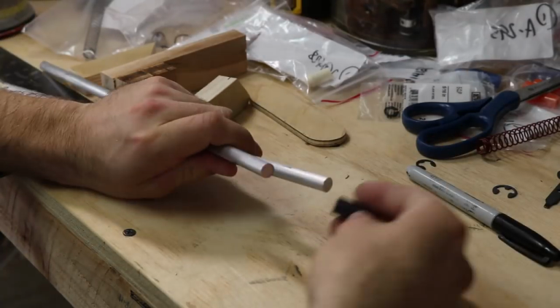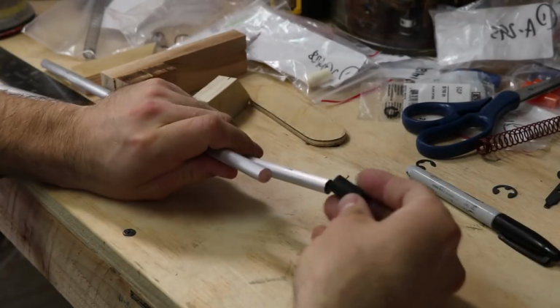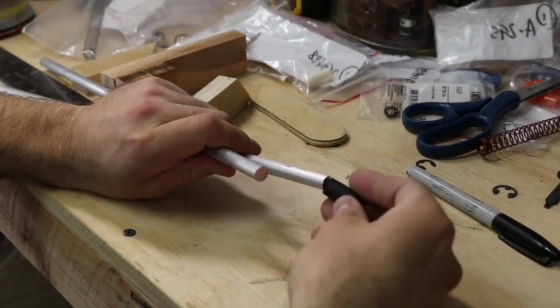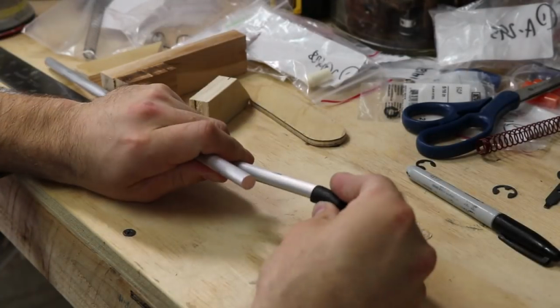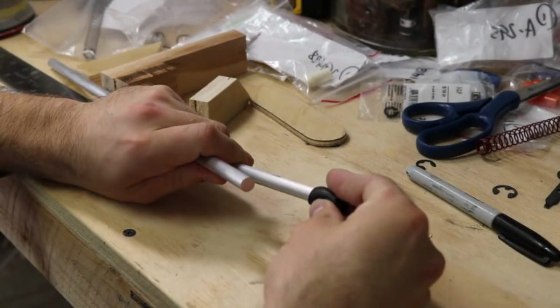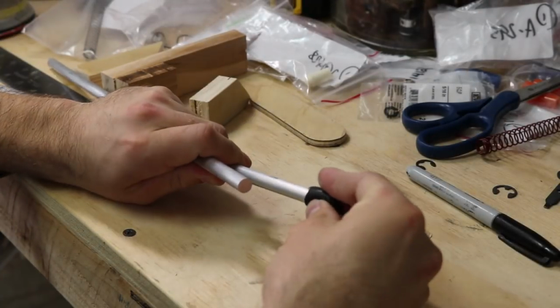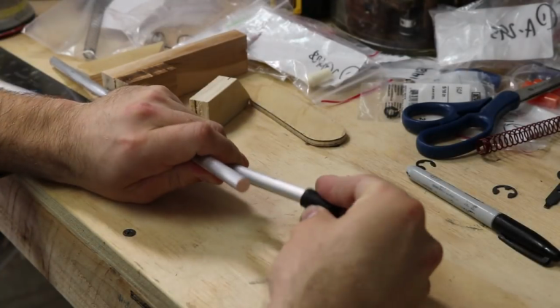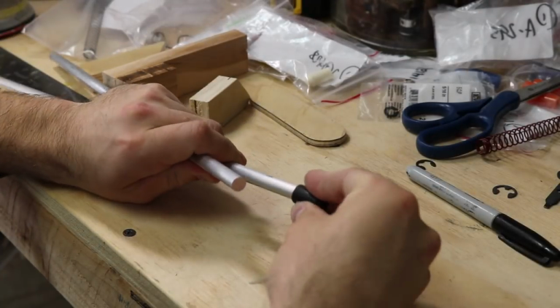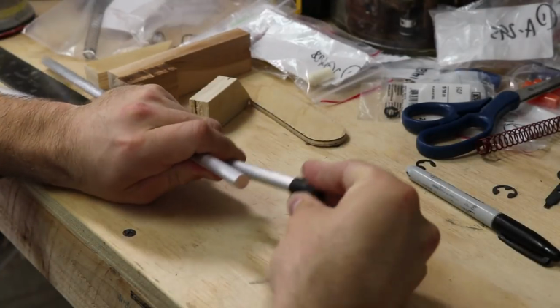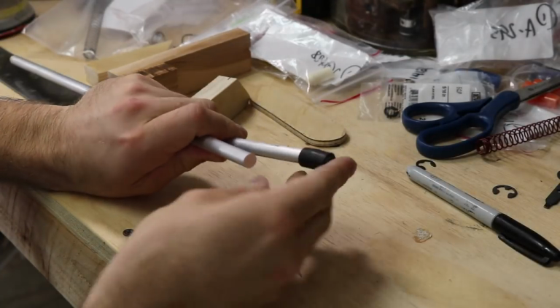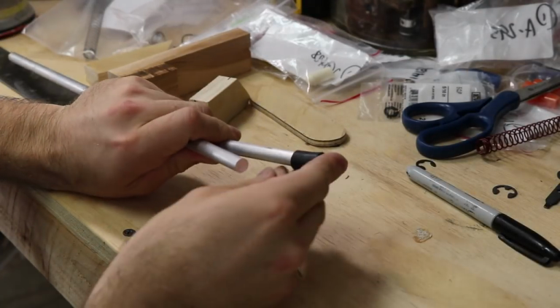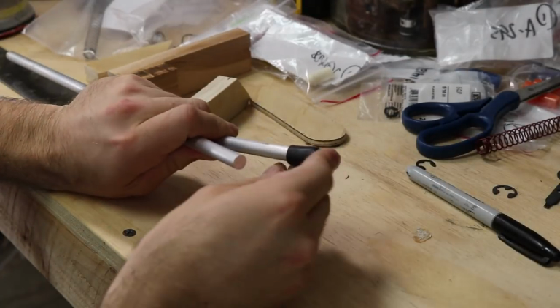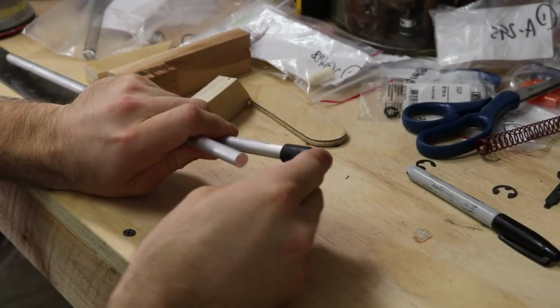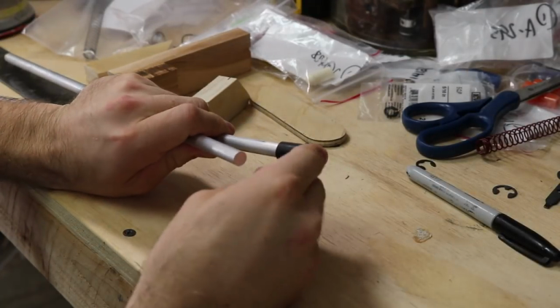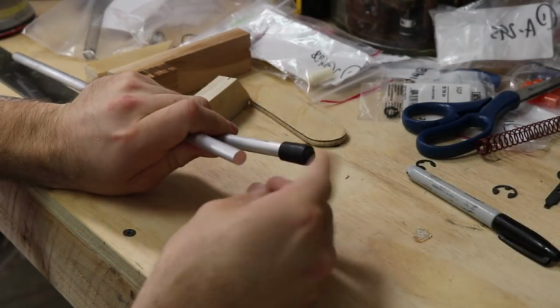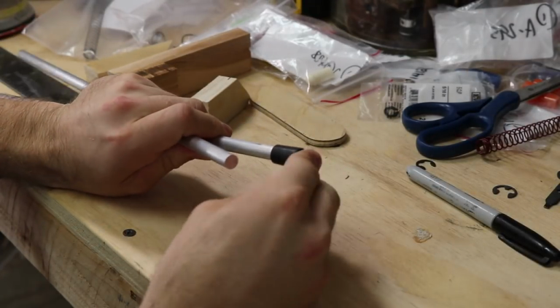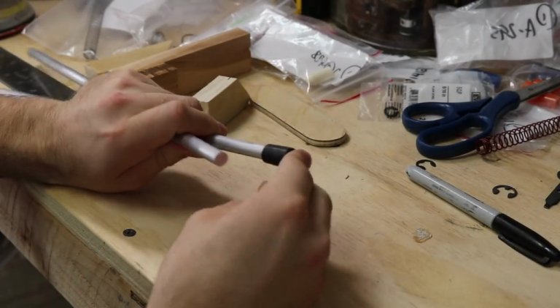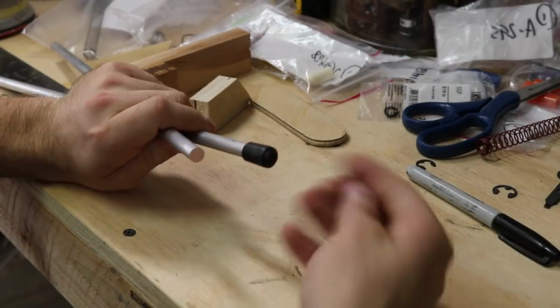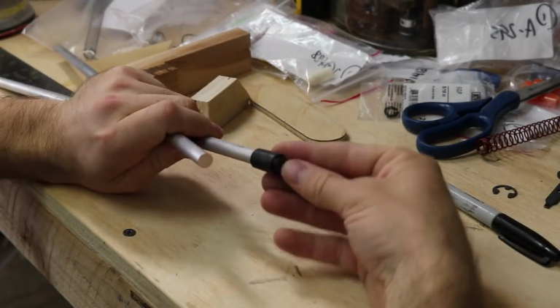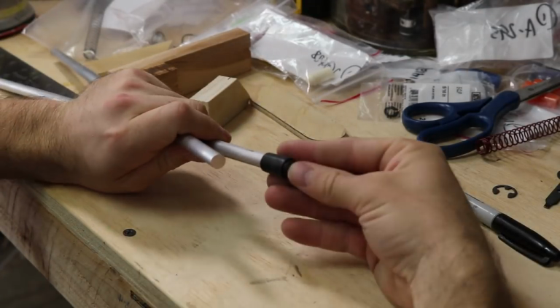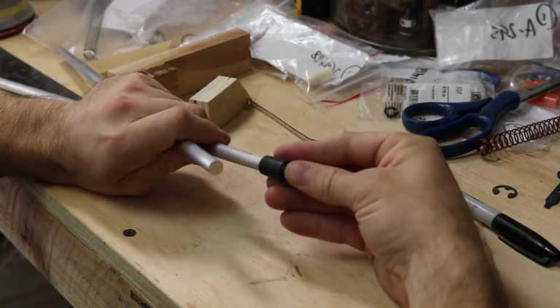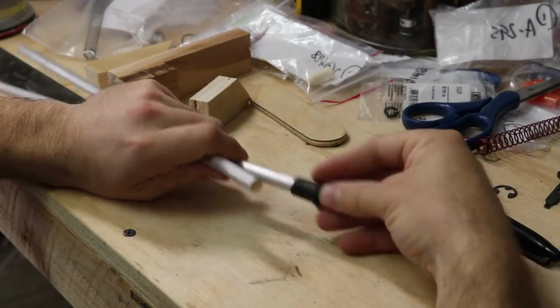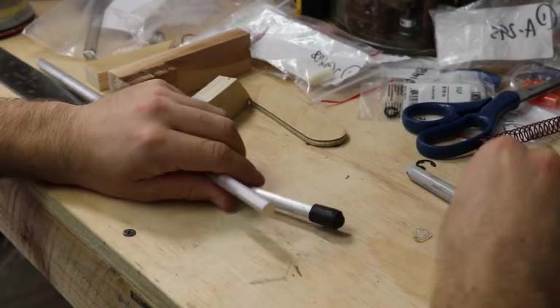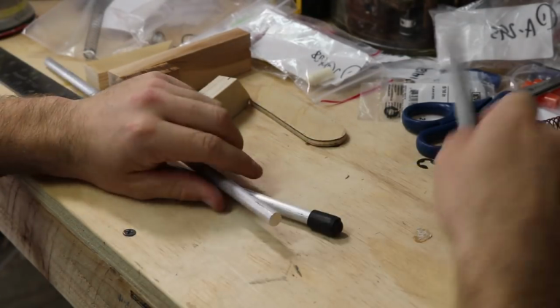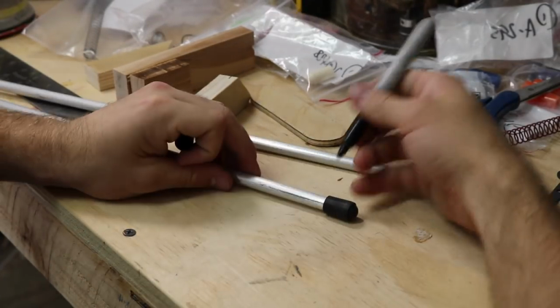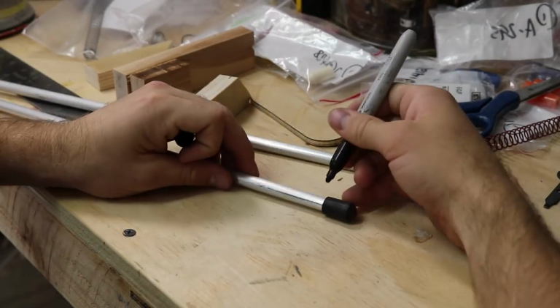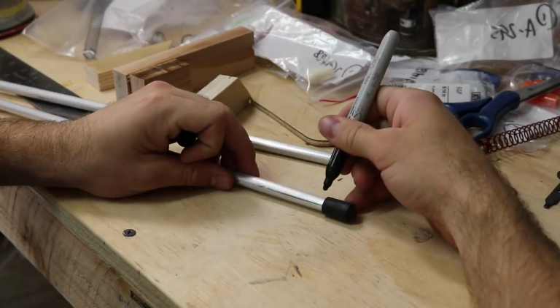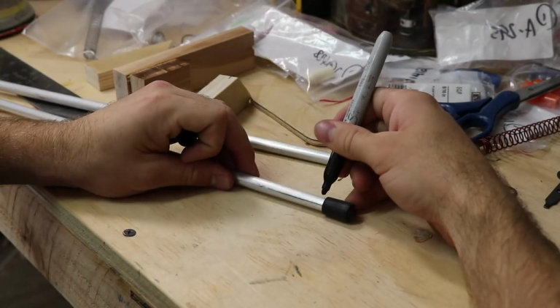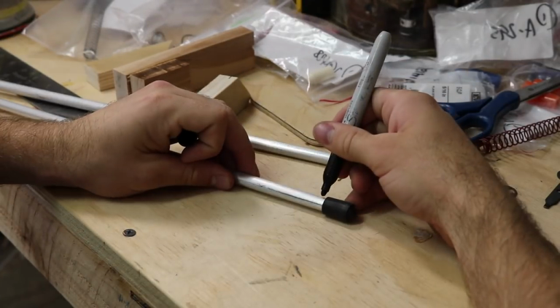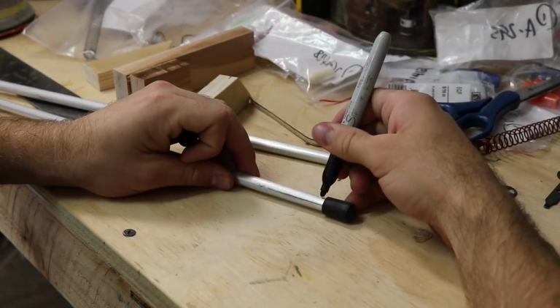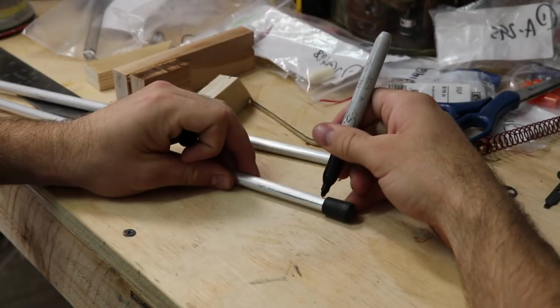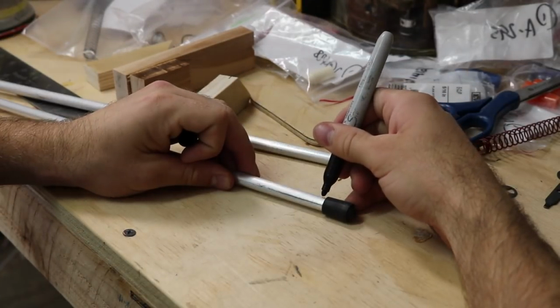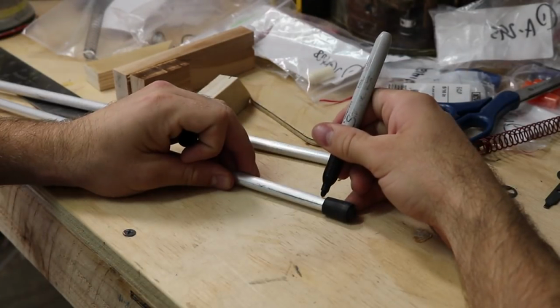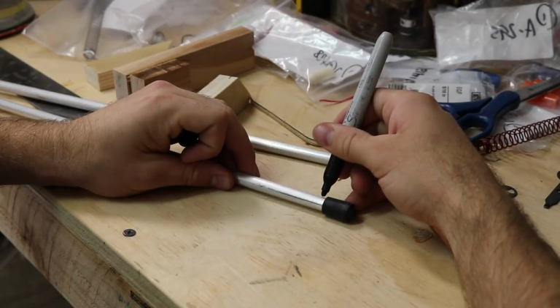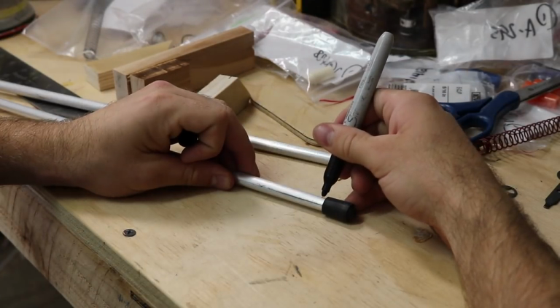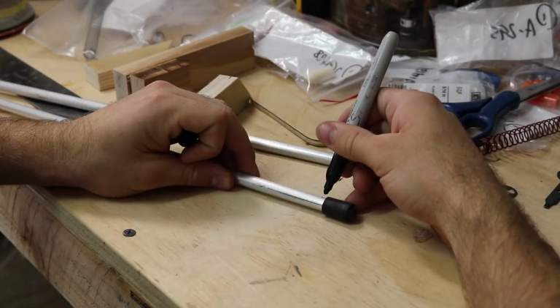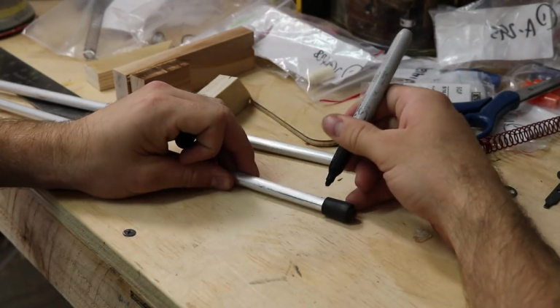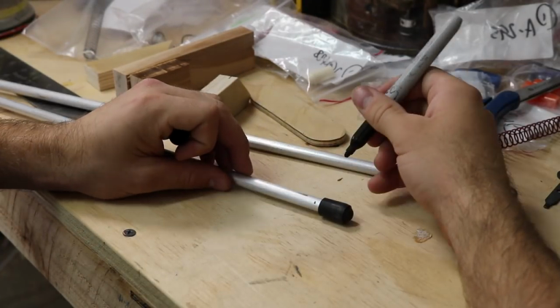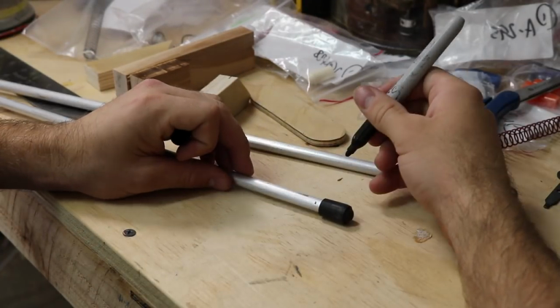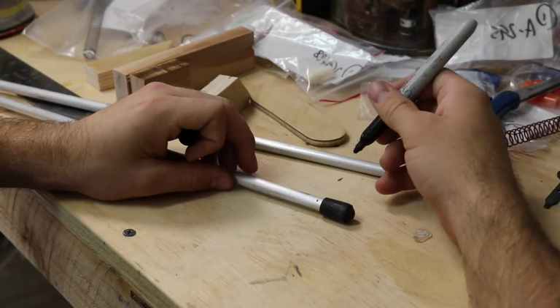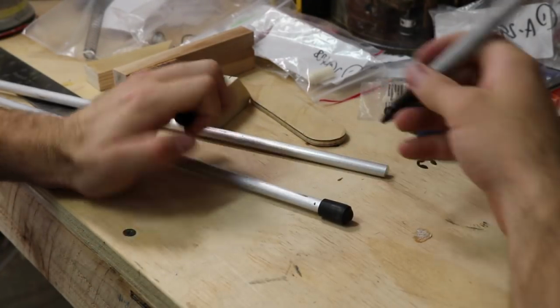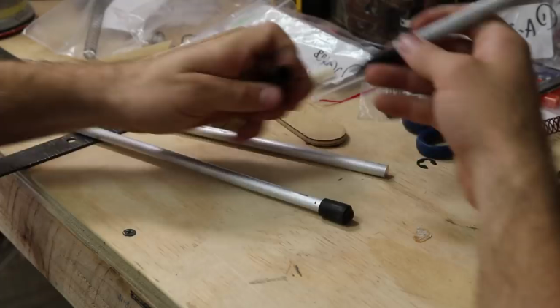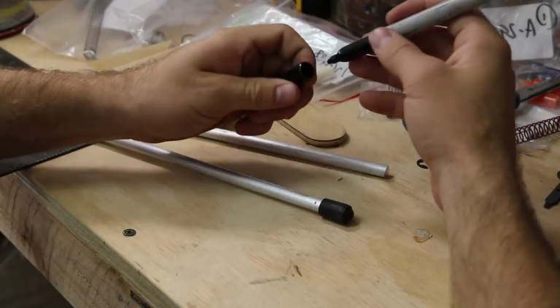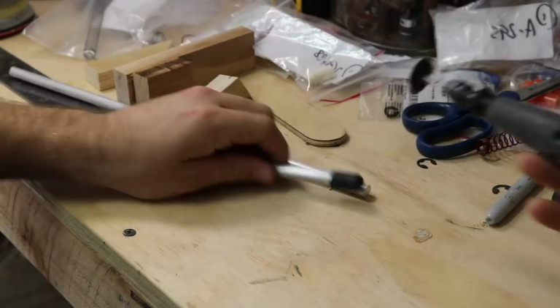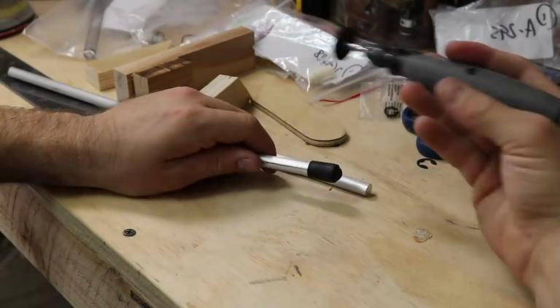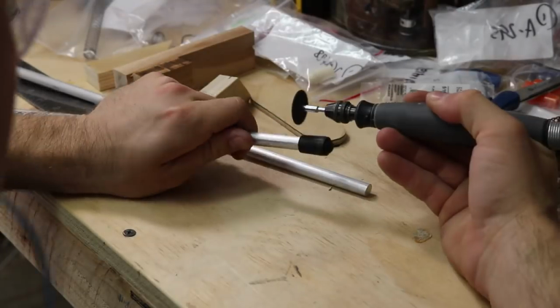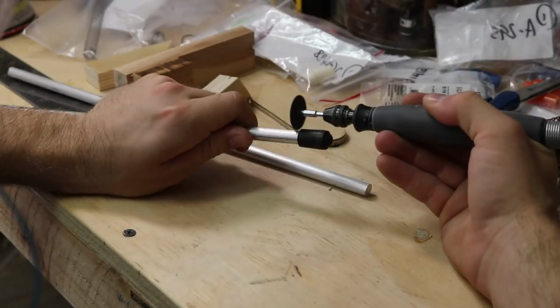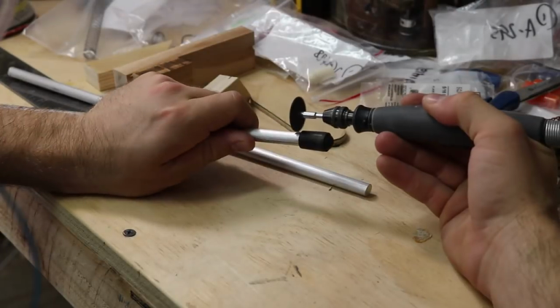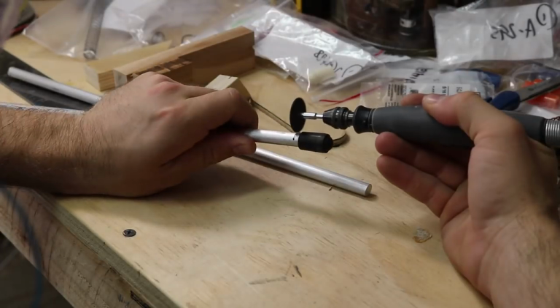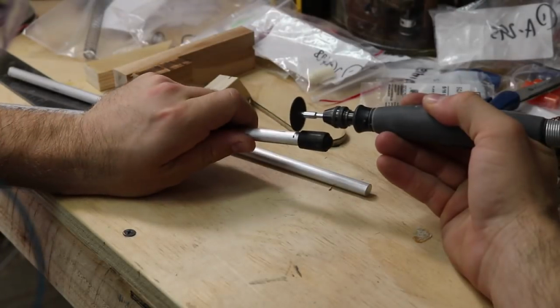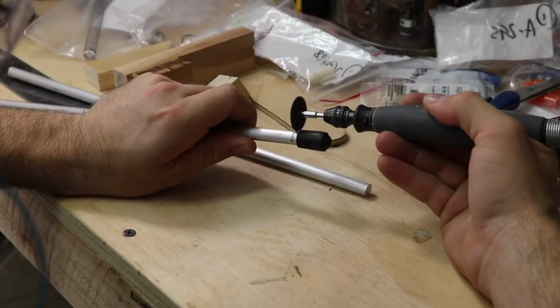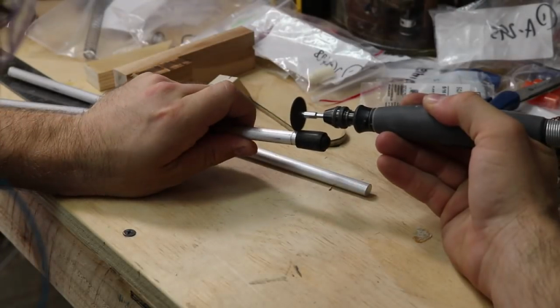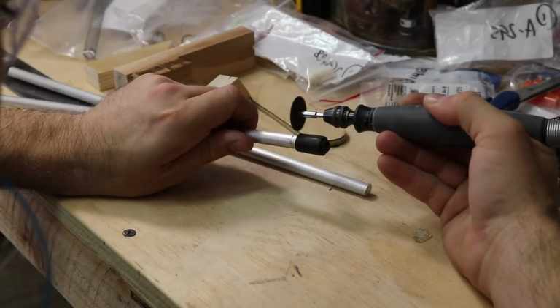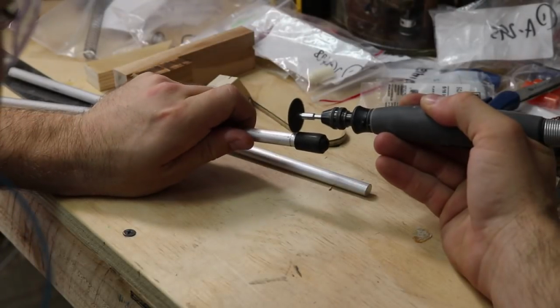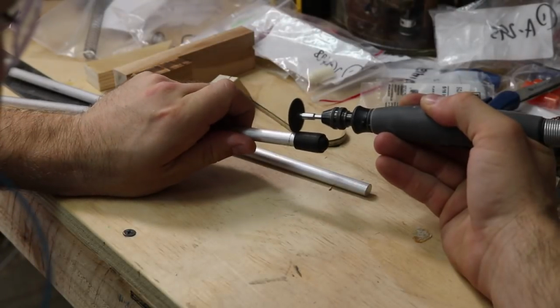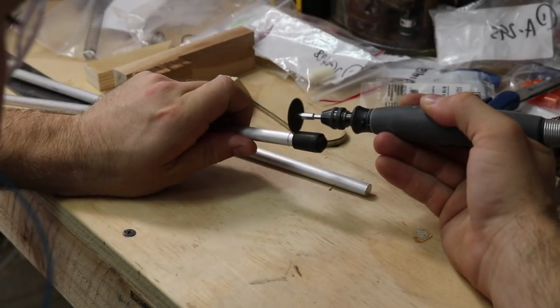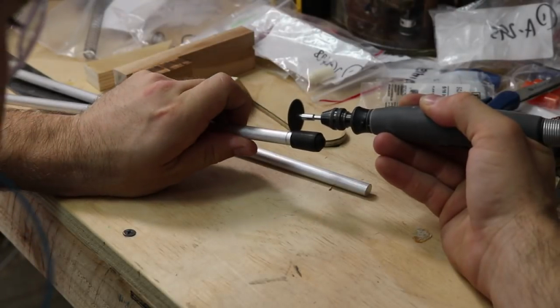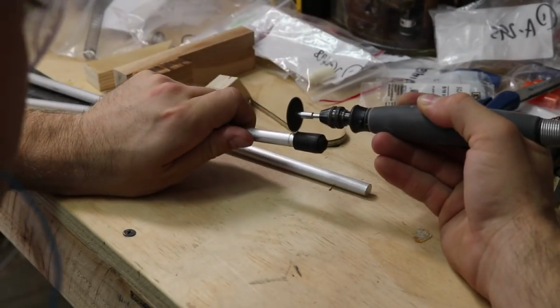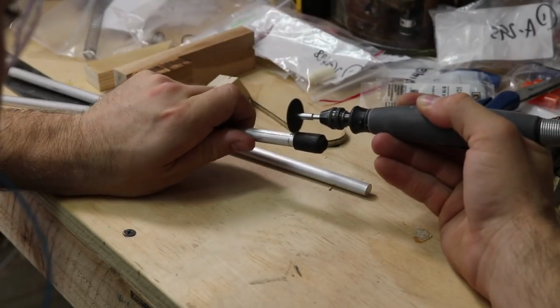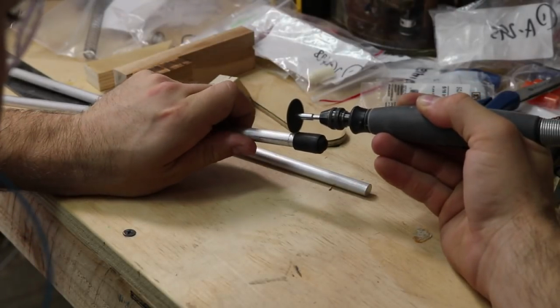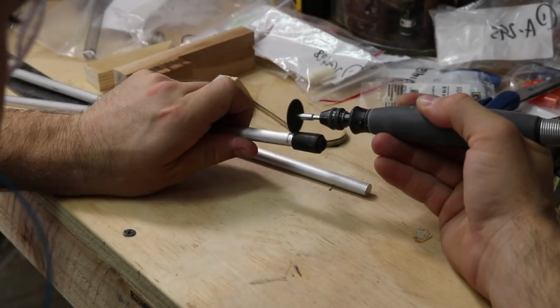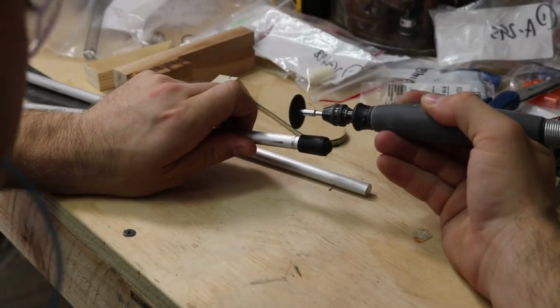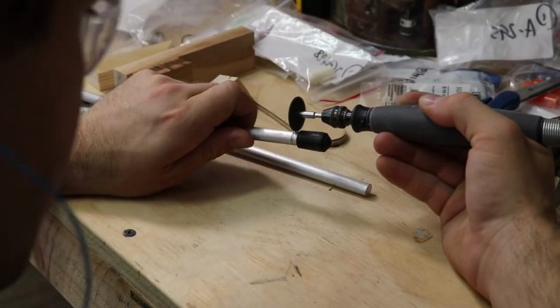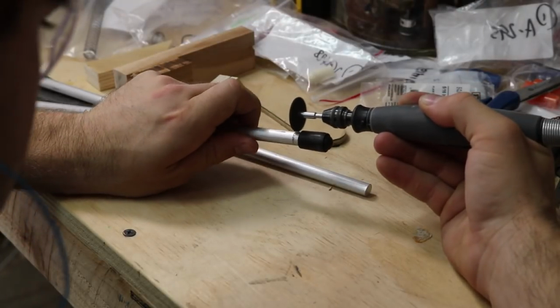Now that I have the two rods for the two plungers, I put the stopper on the end, mark the spot for the two clips, and cut the grooves.